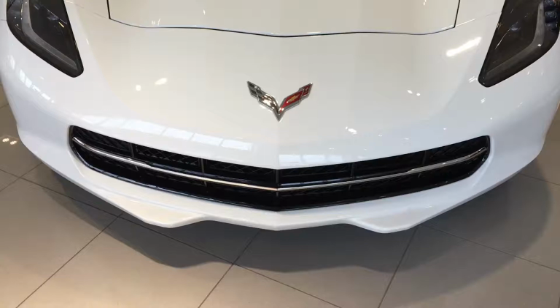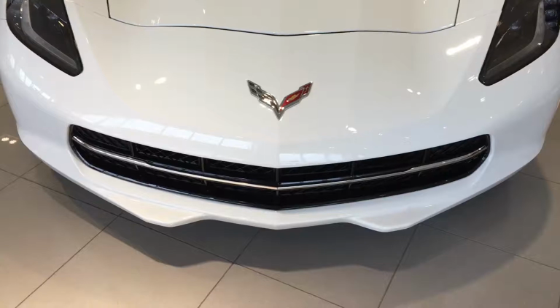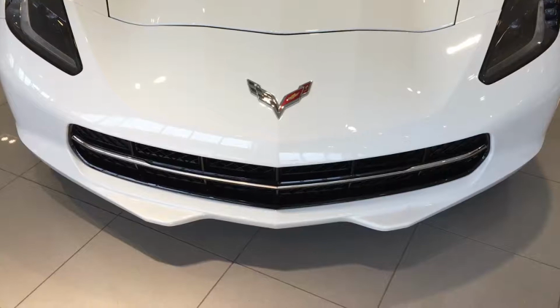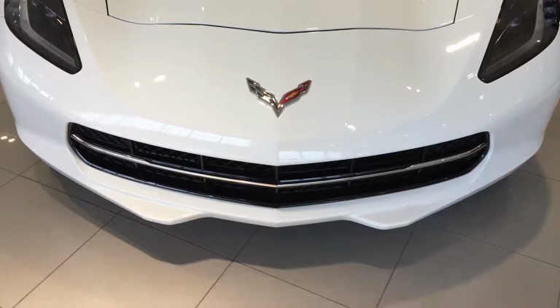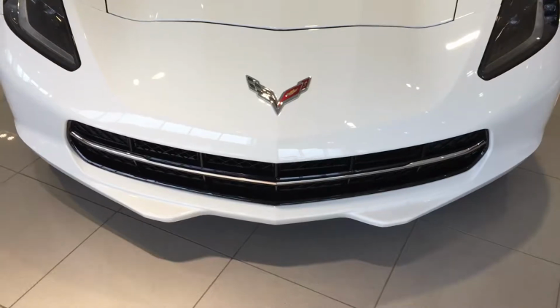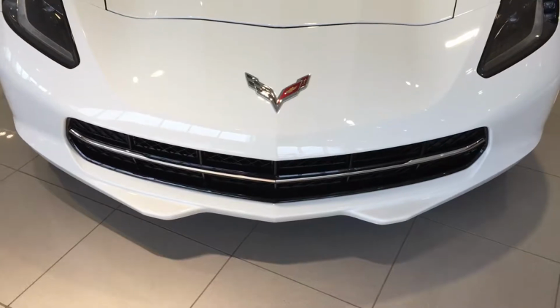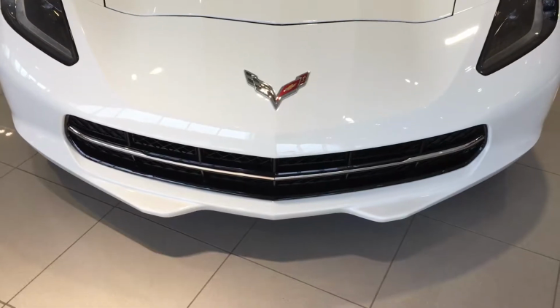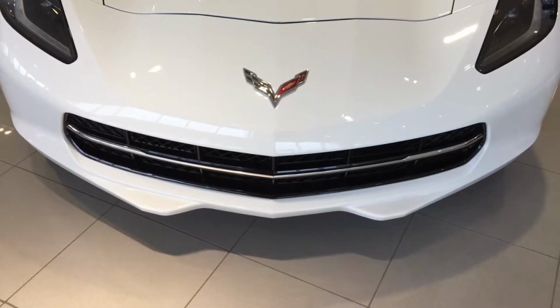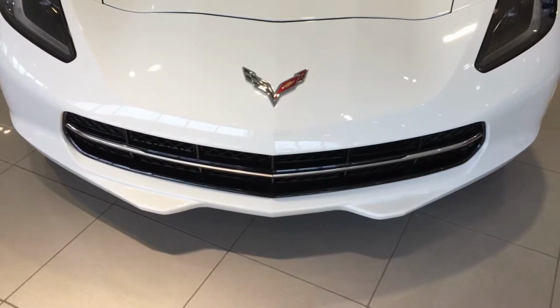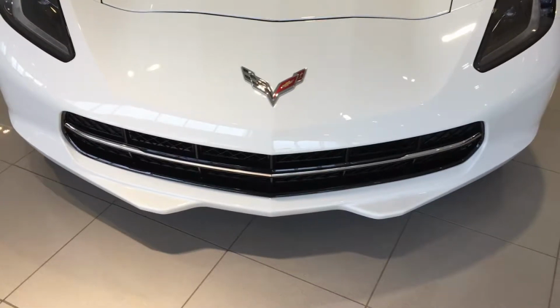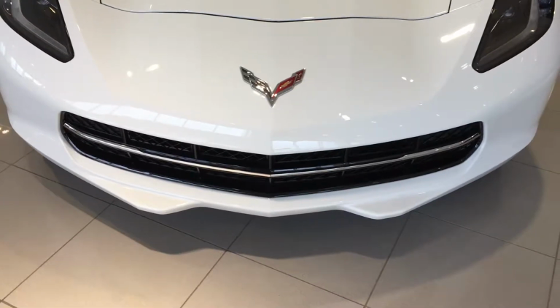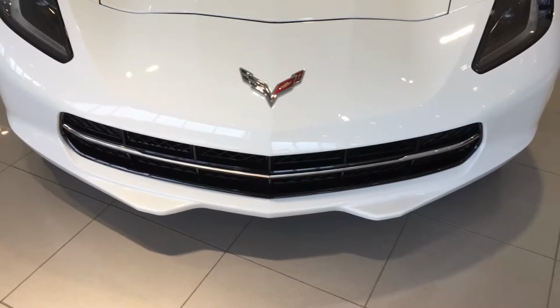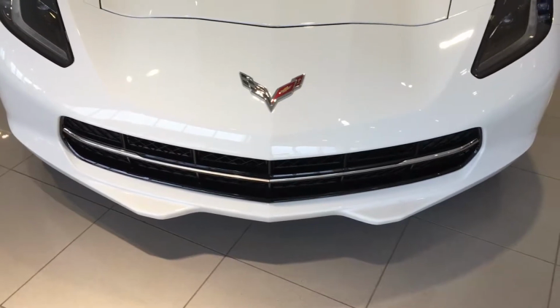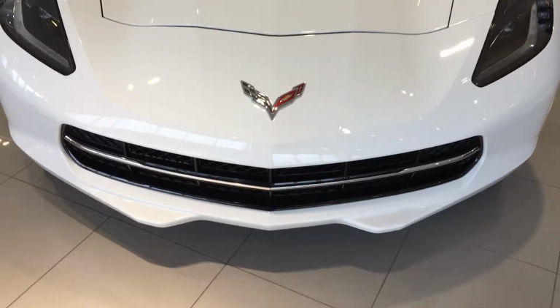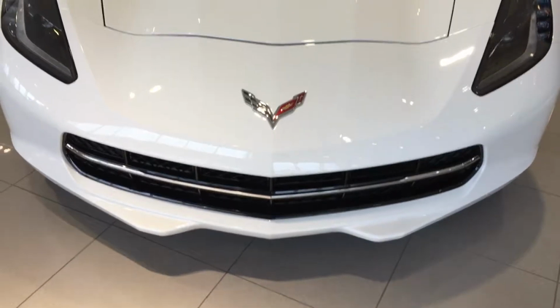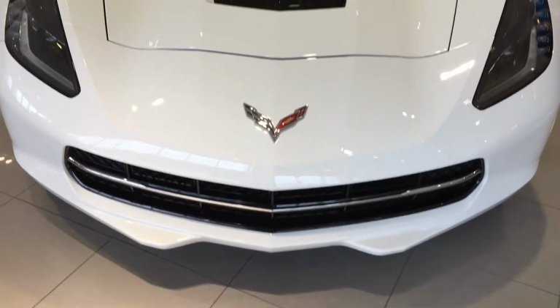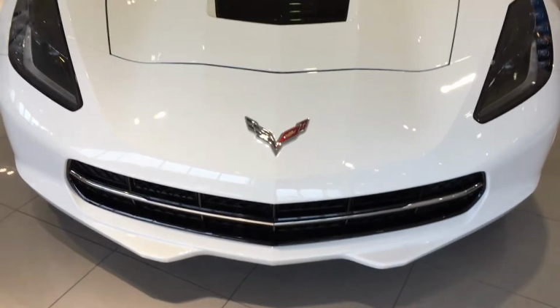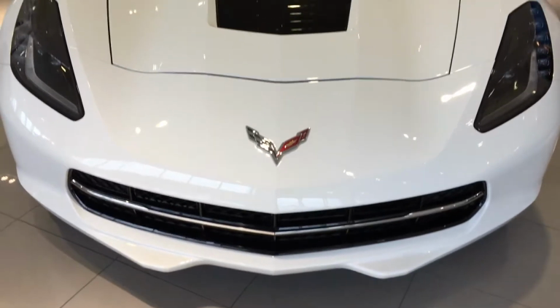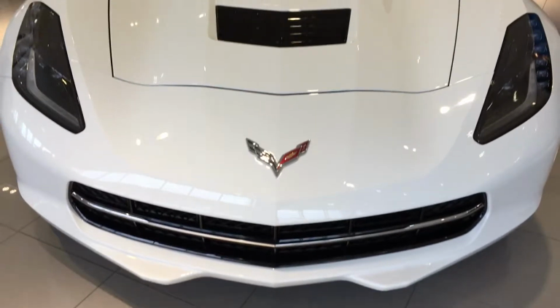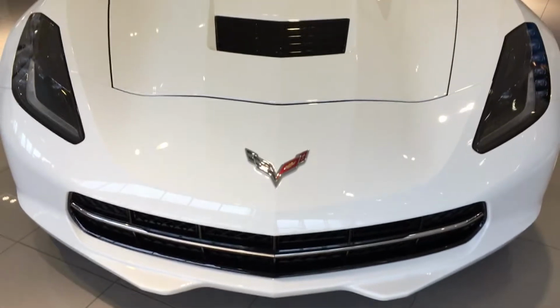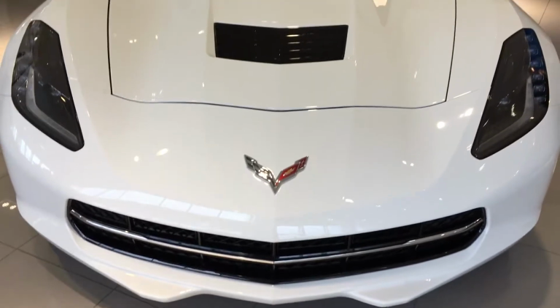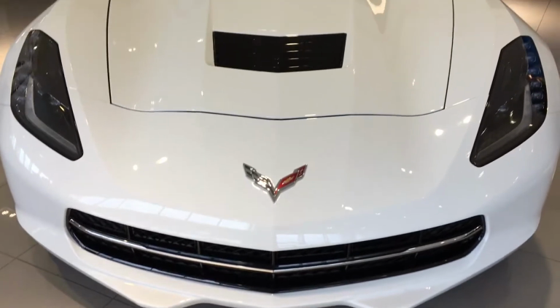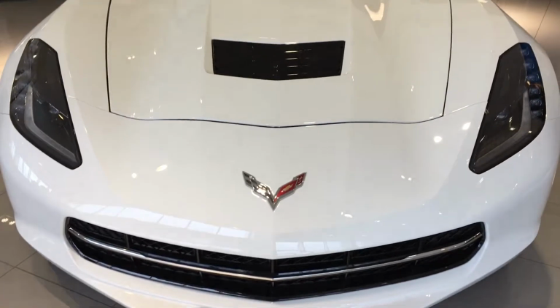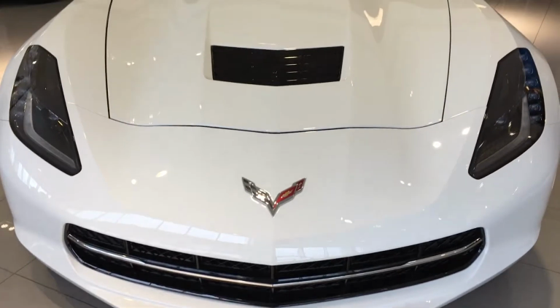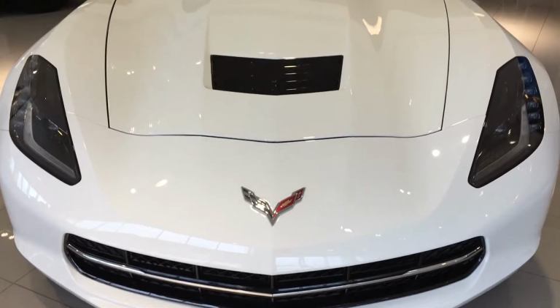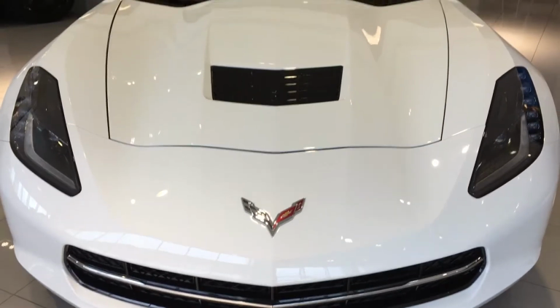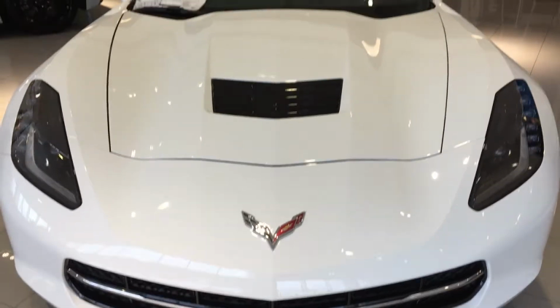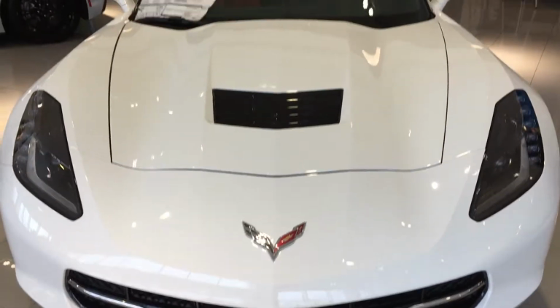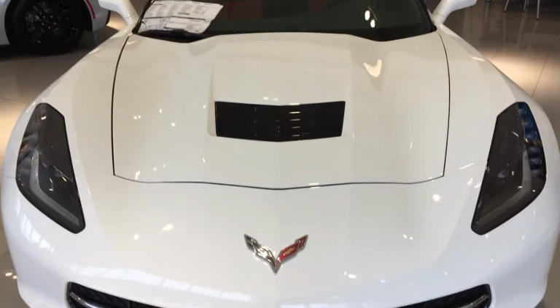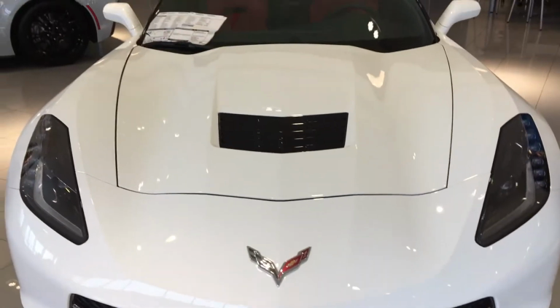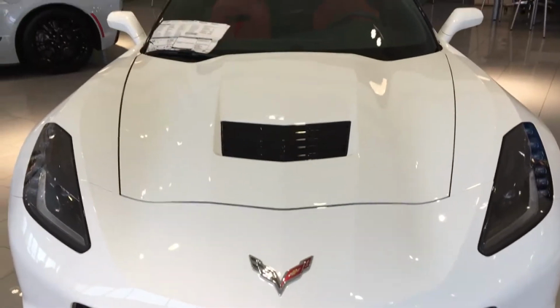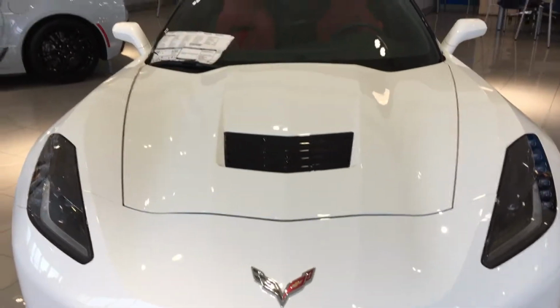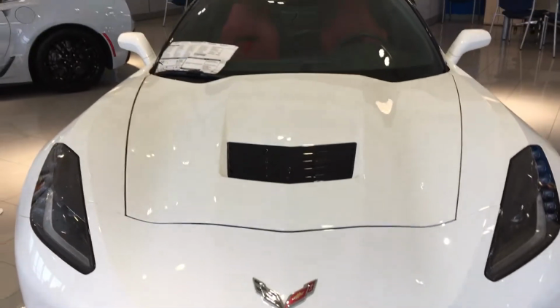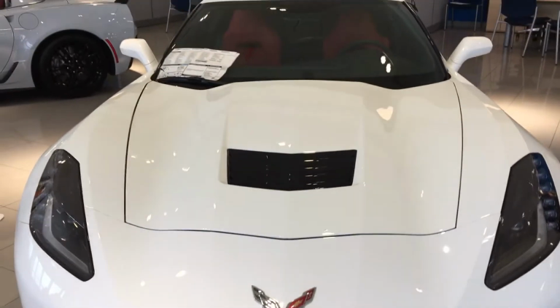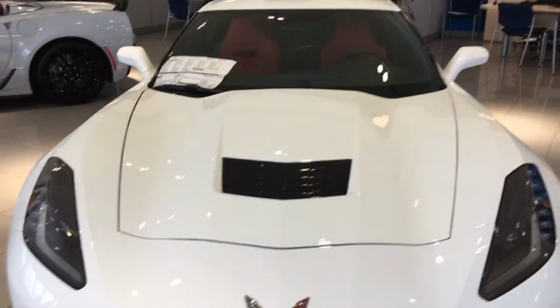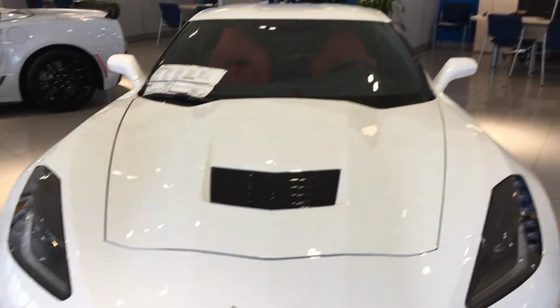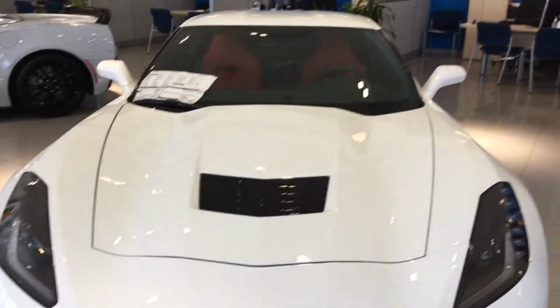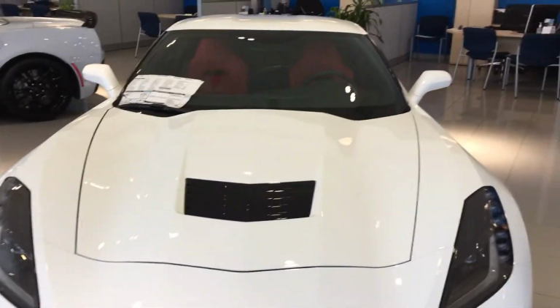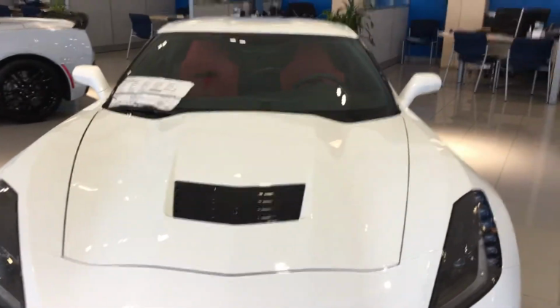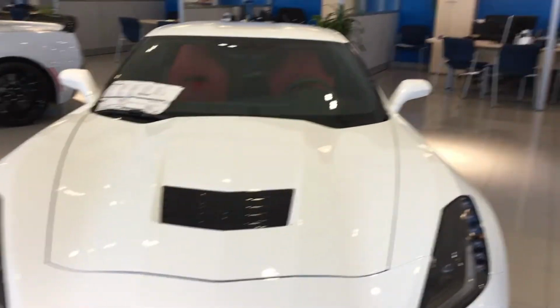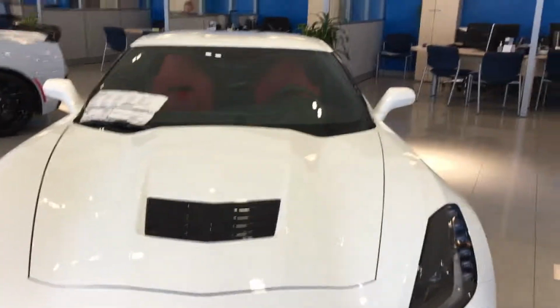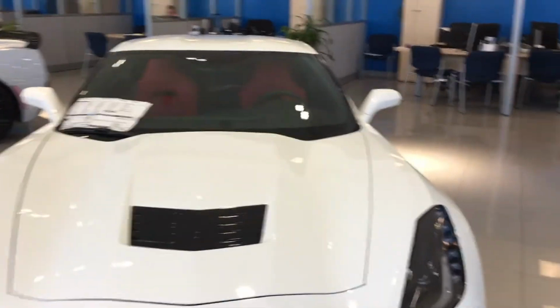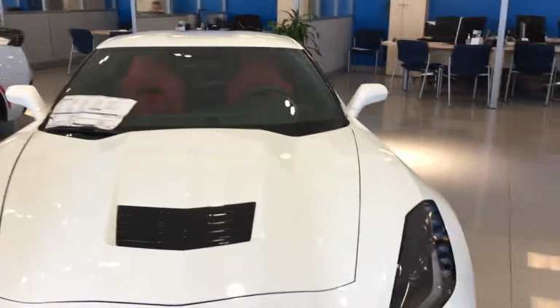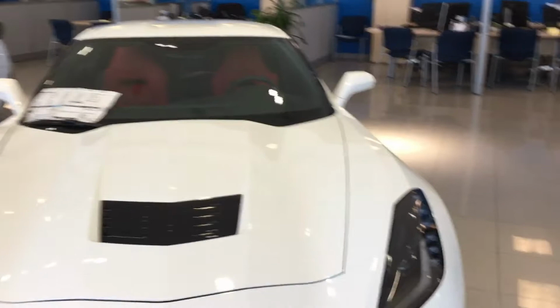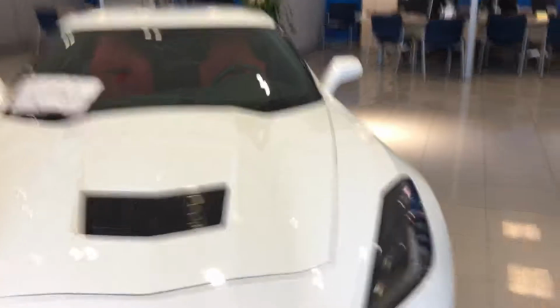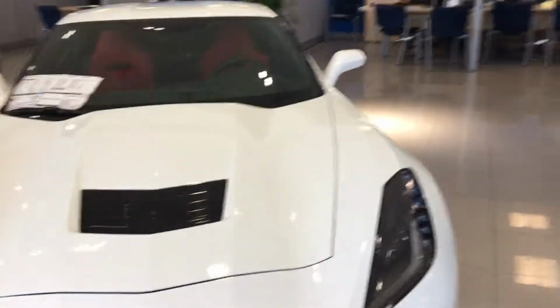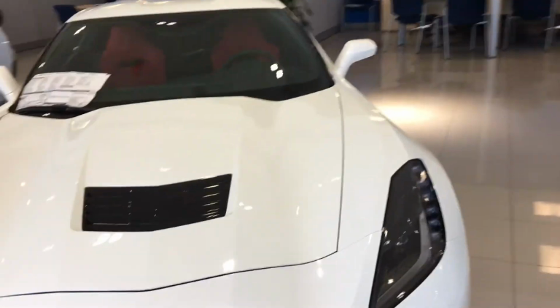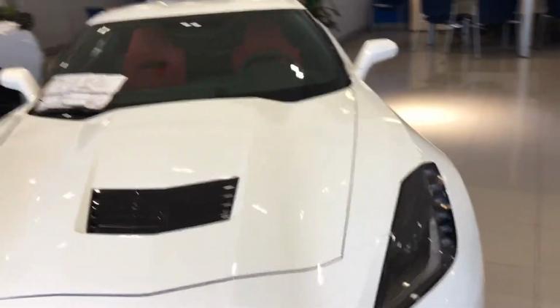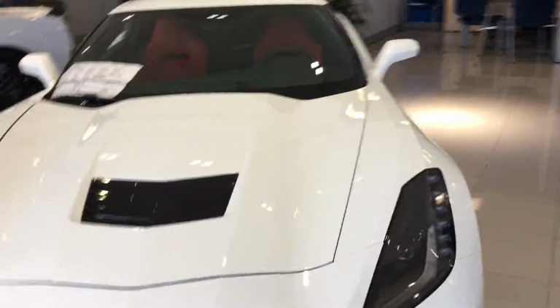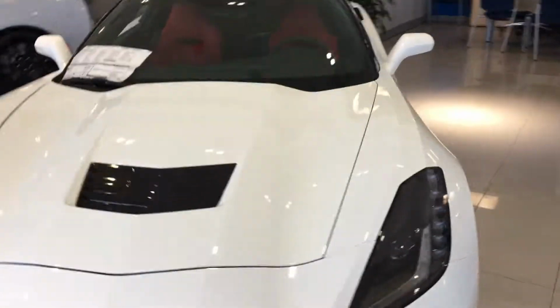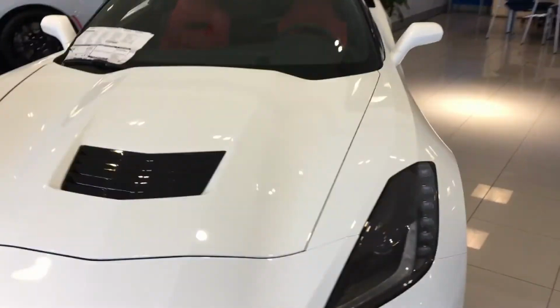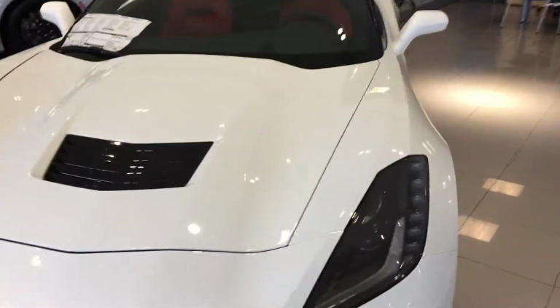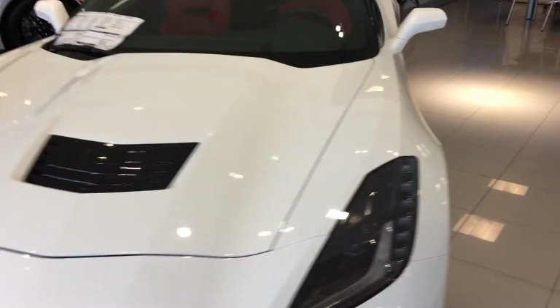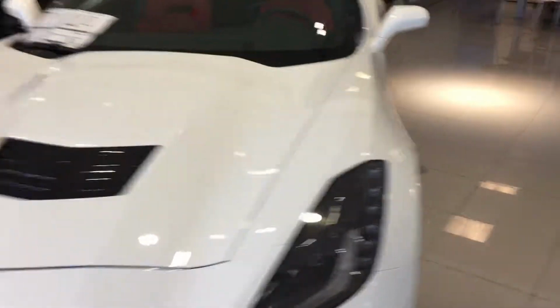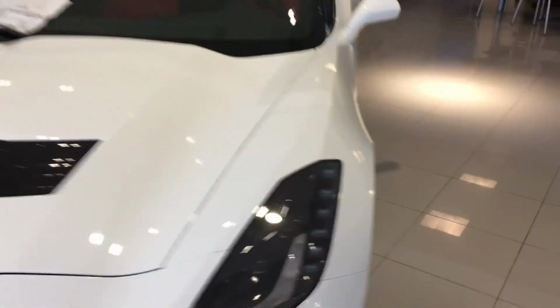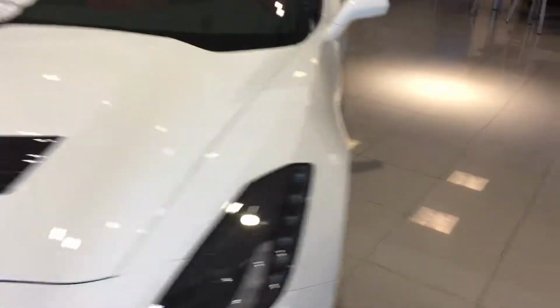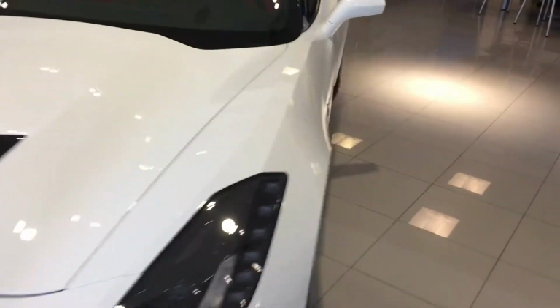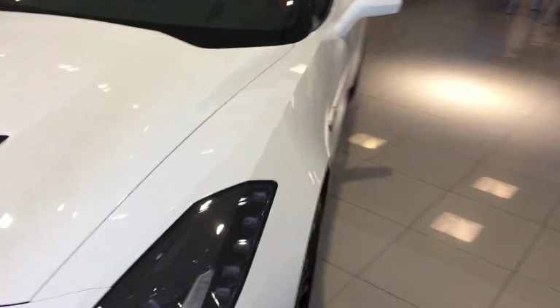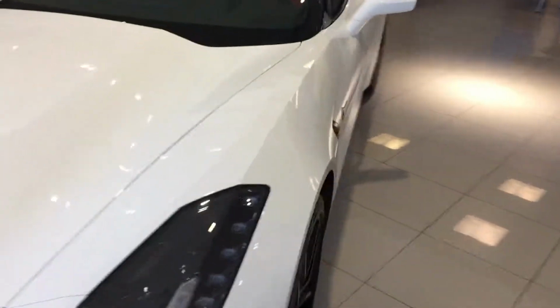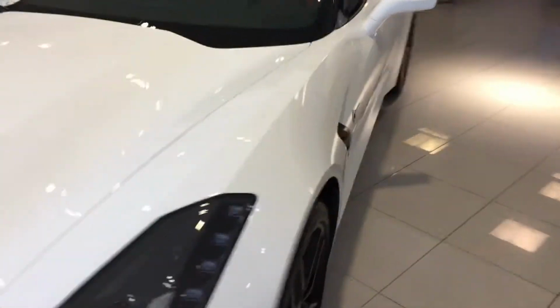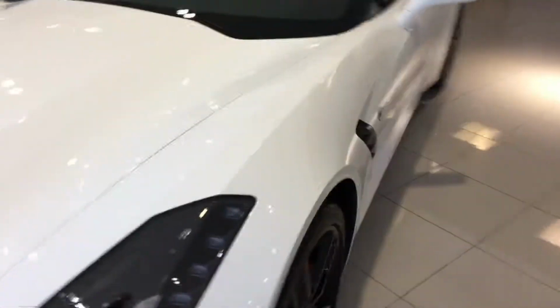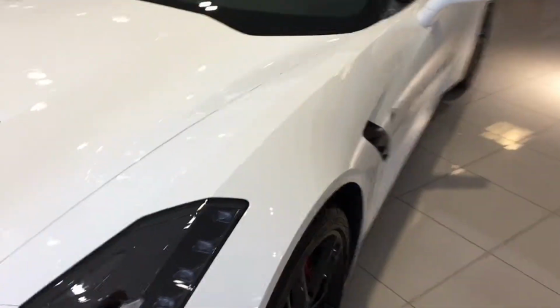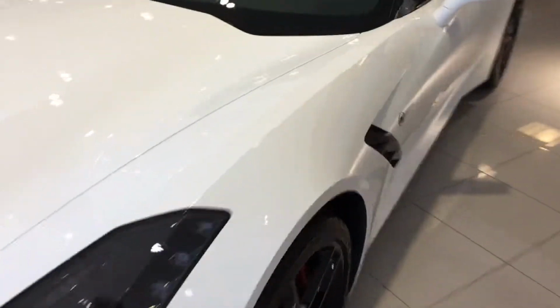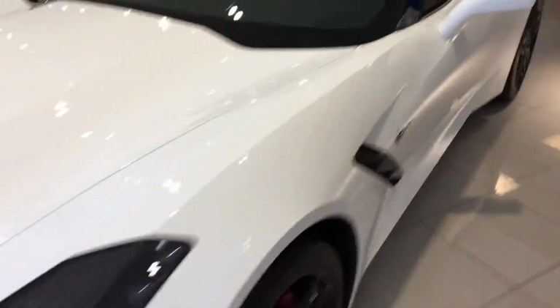Good afternoon, Mr. DiCarlo. Harry Bridgewater Chevrolet. I'm going to show you what I have in stock in the '19s.